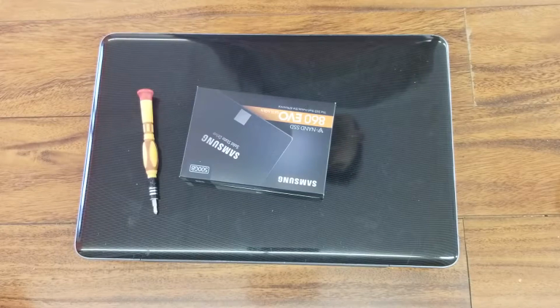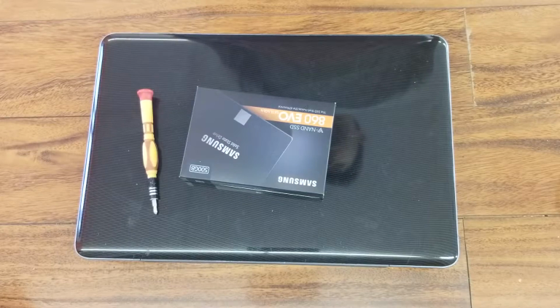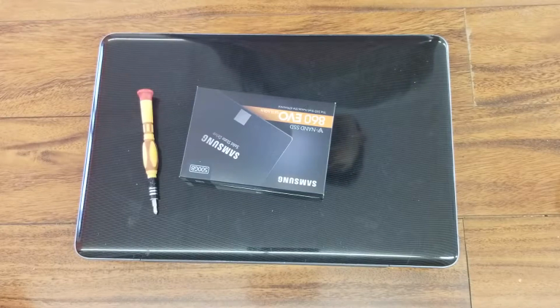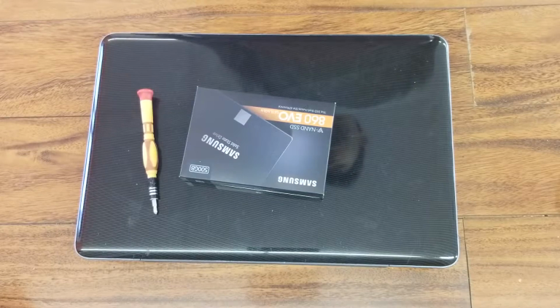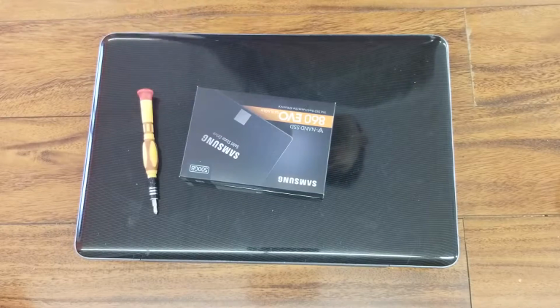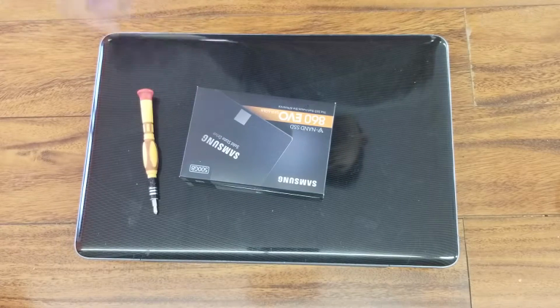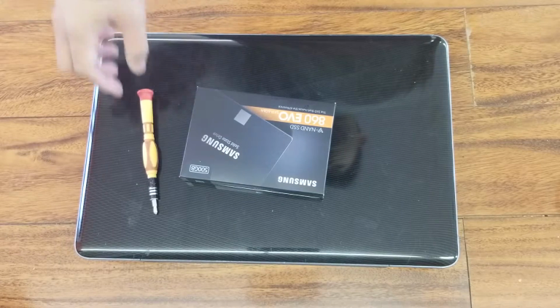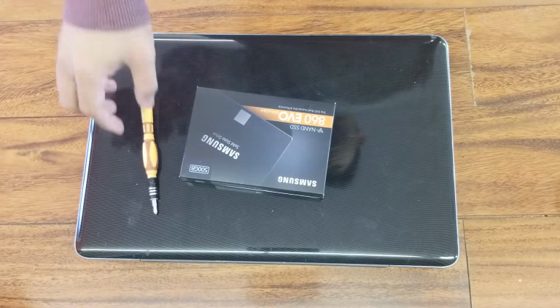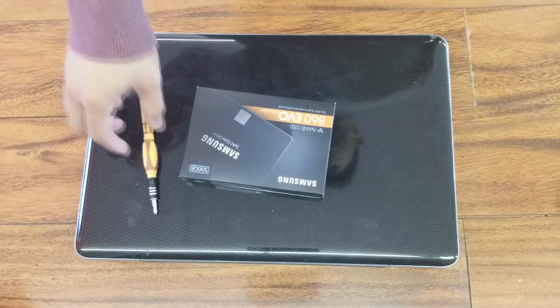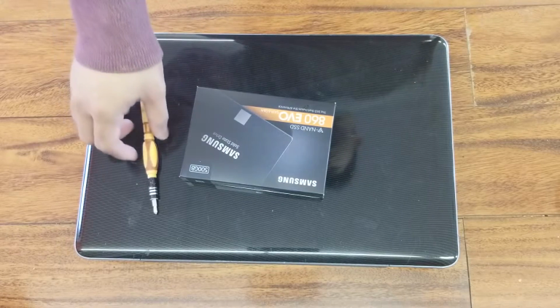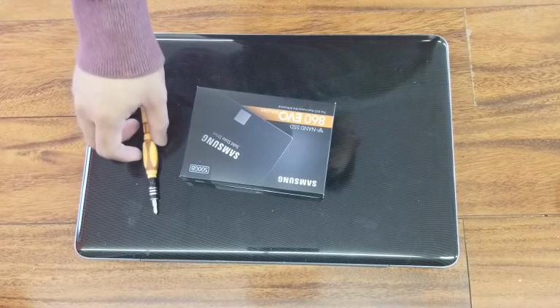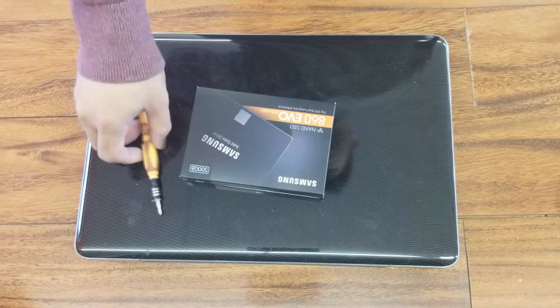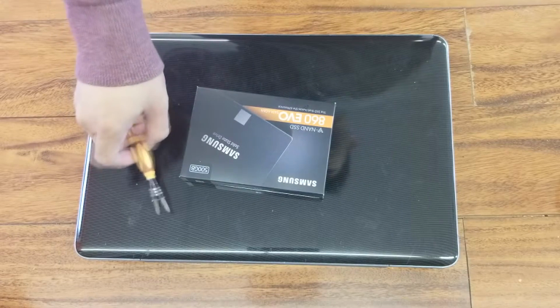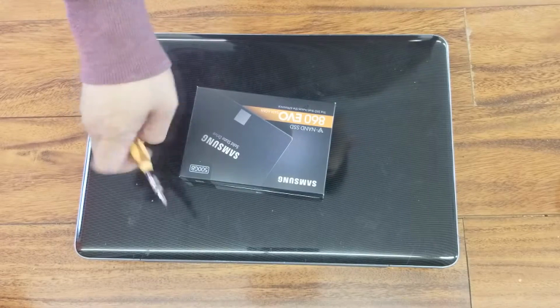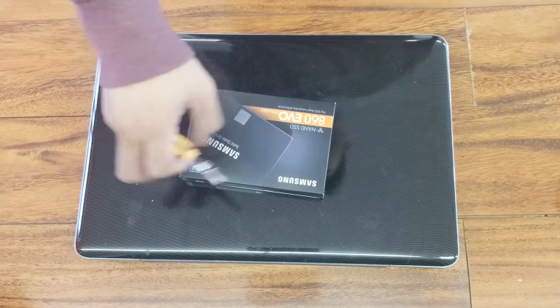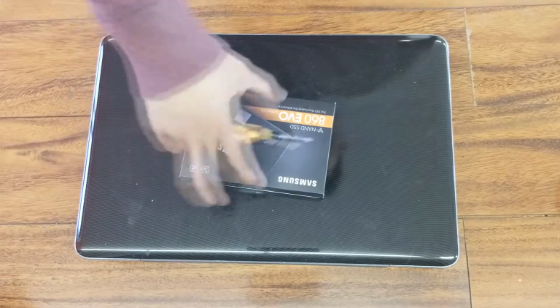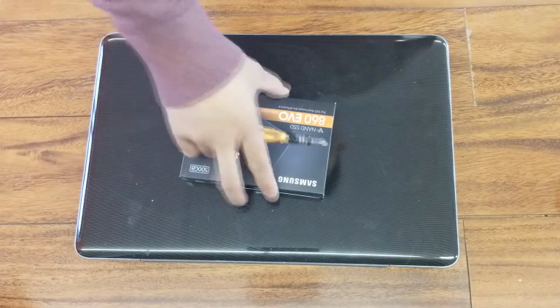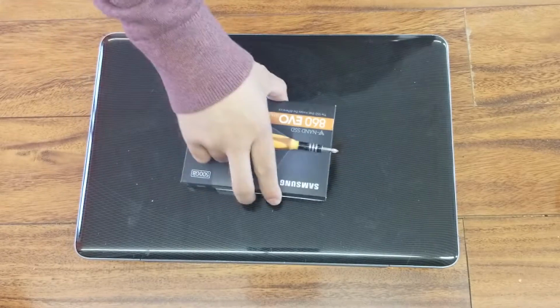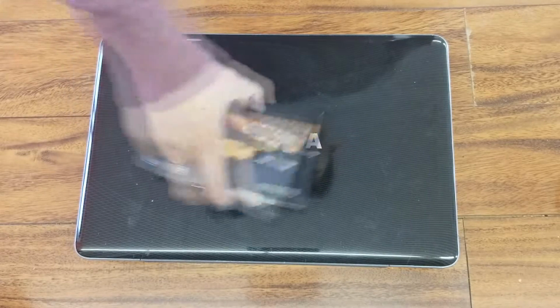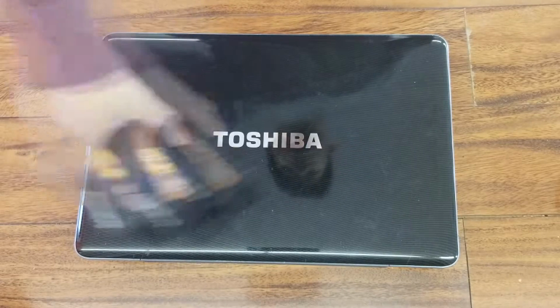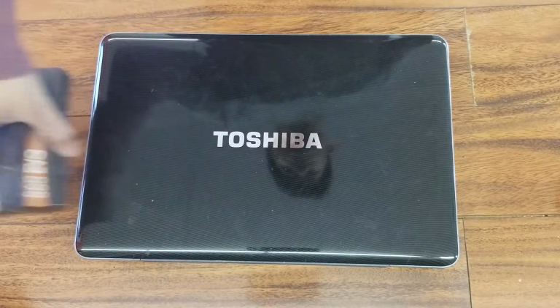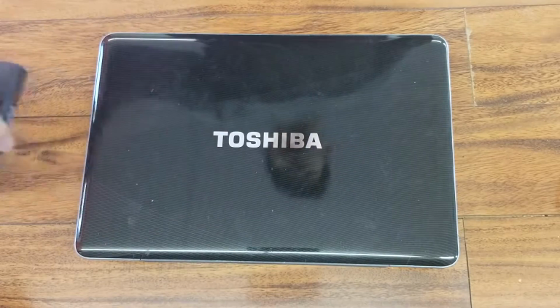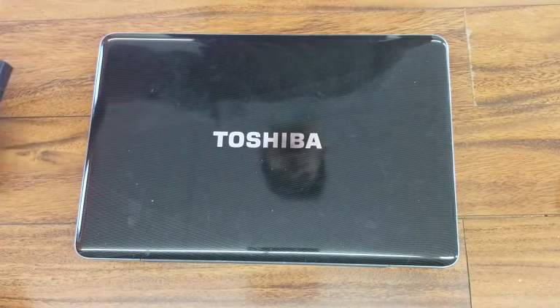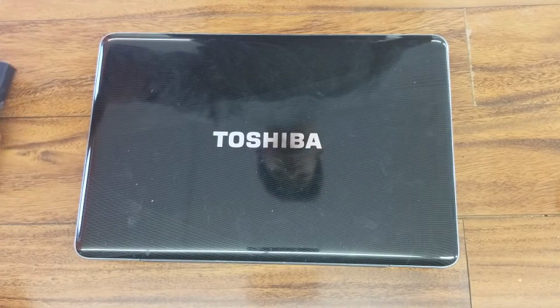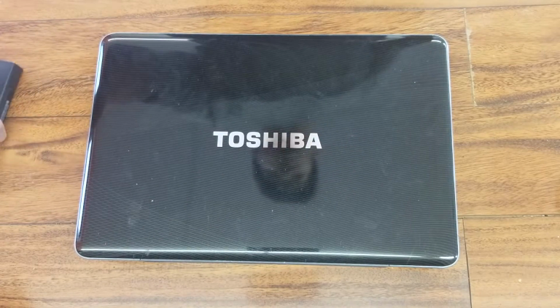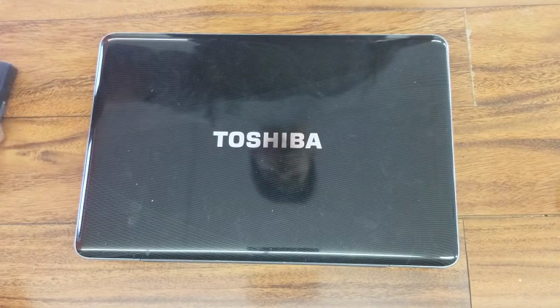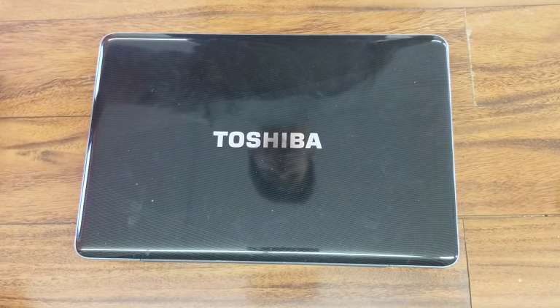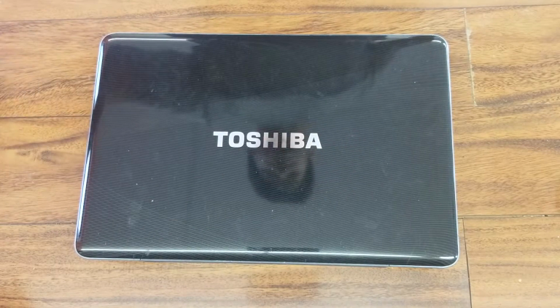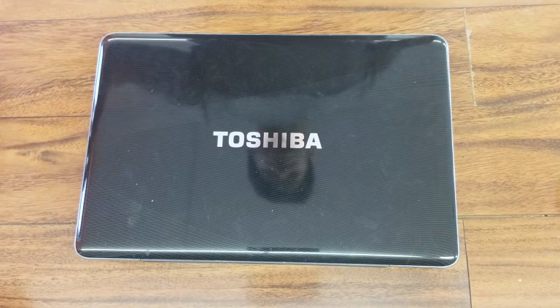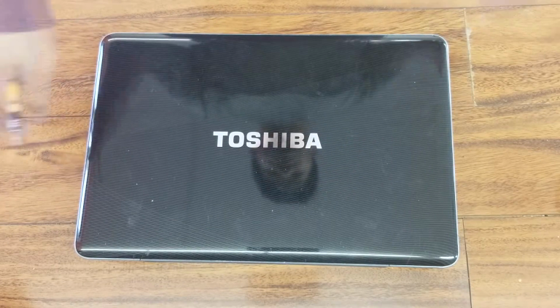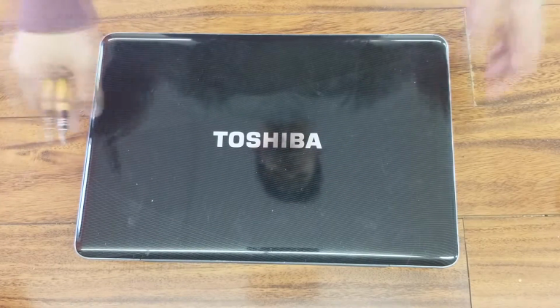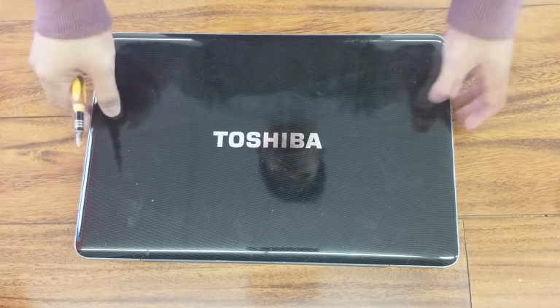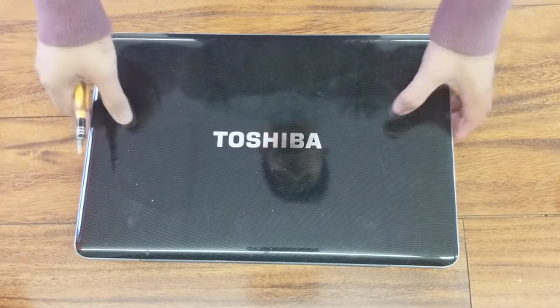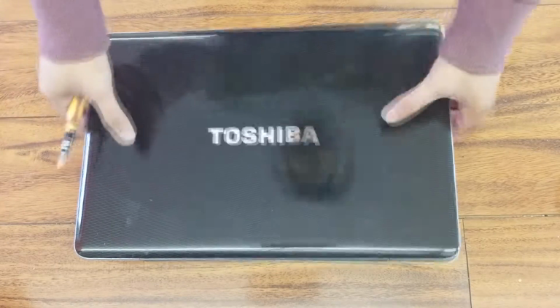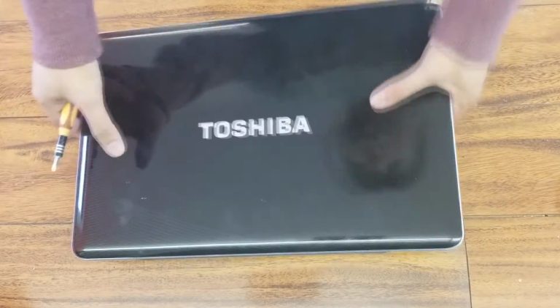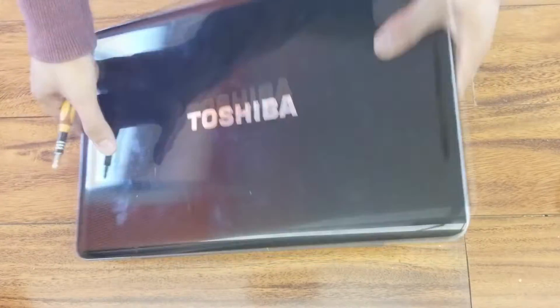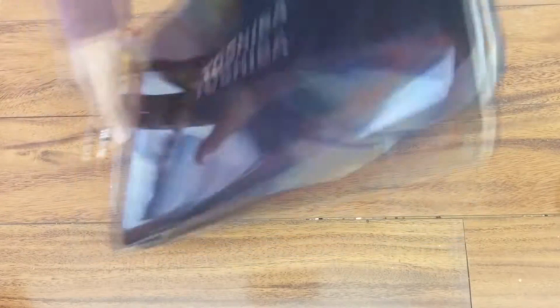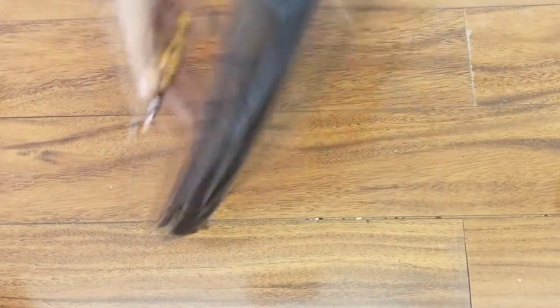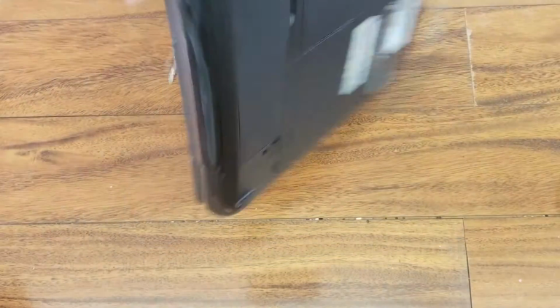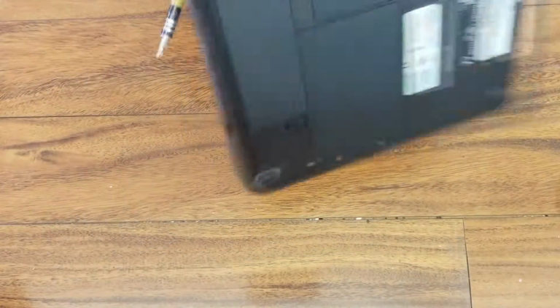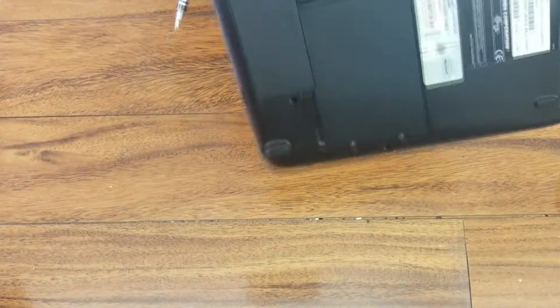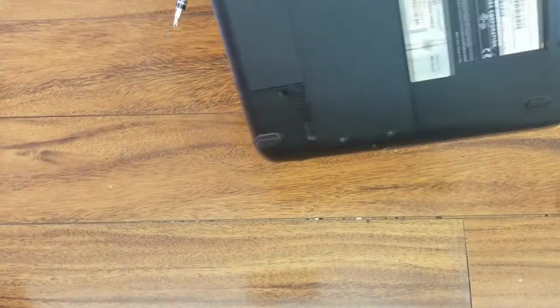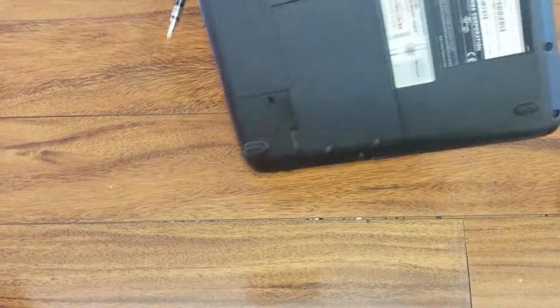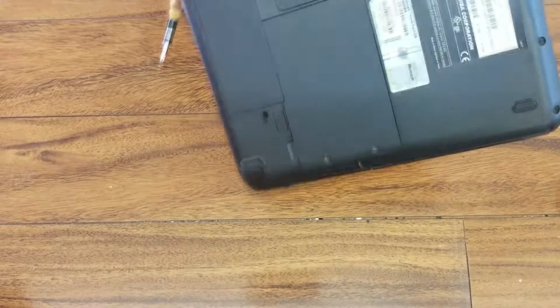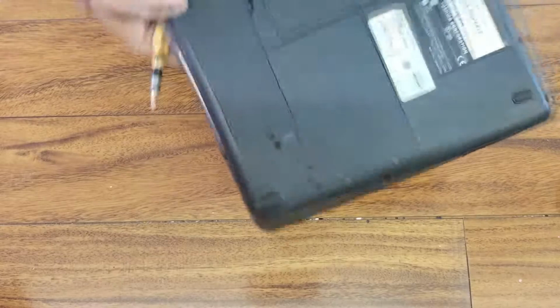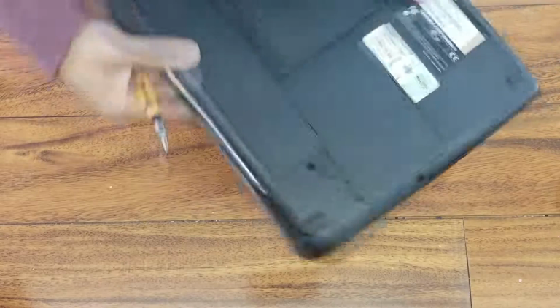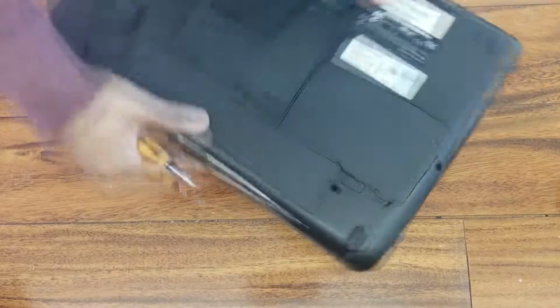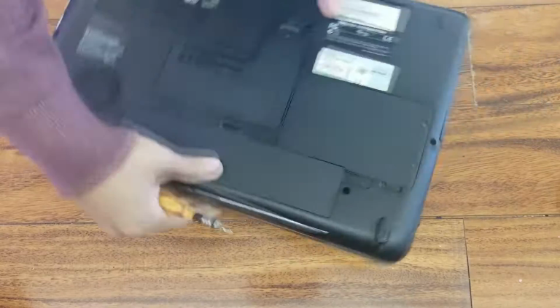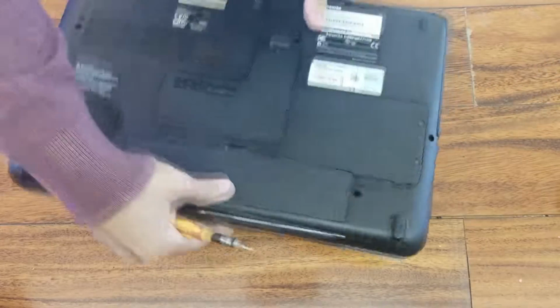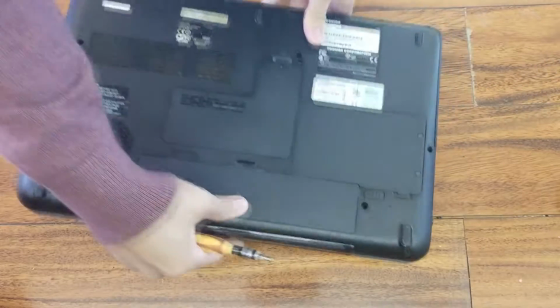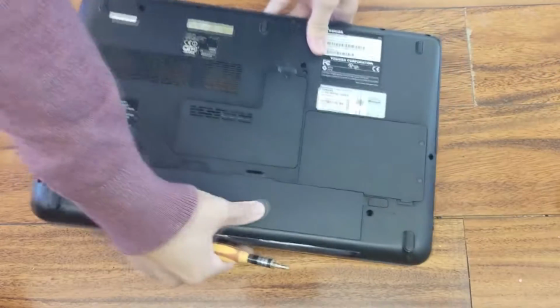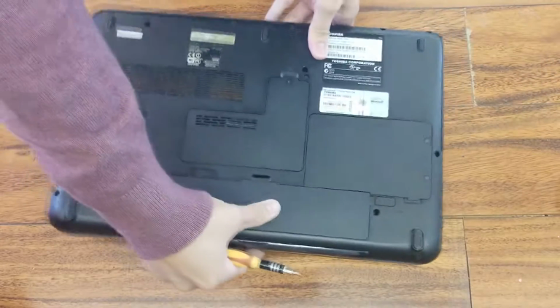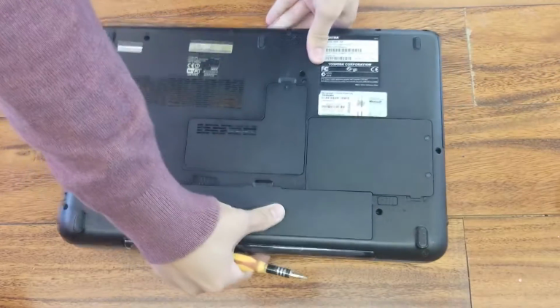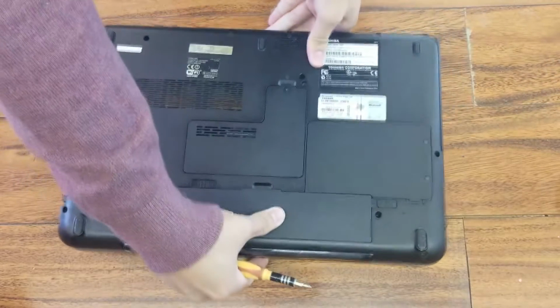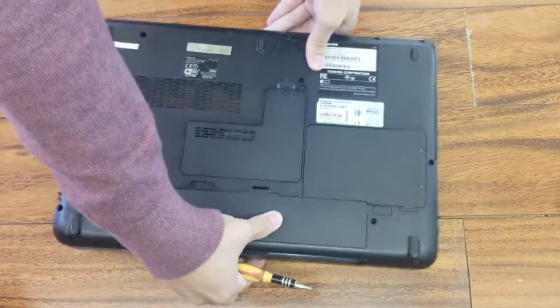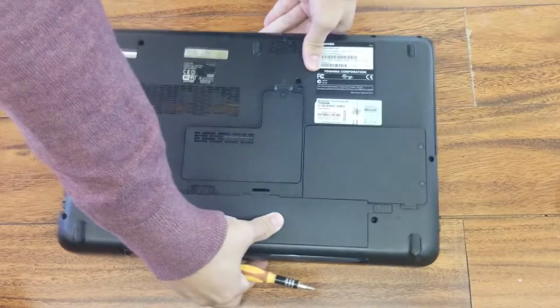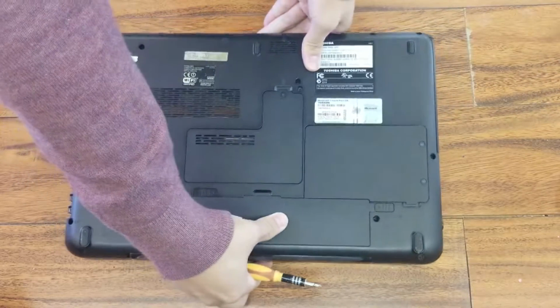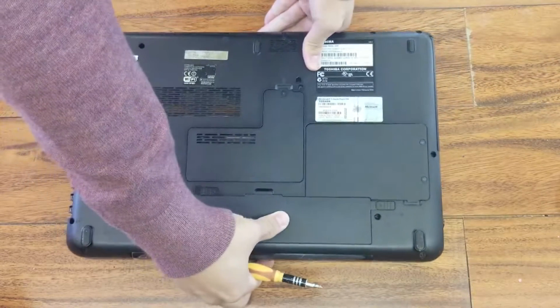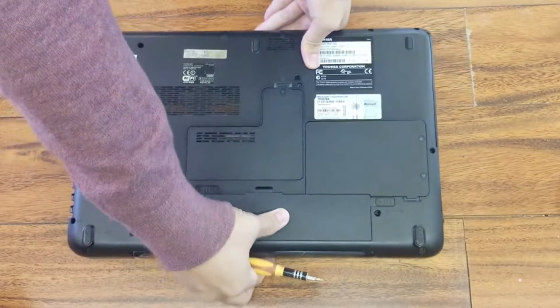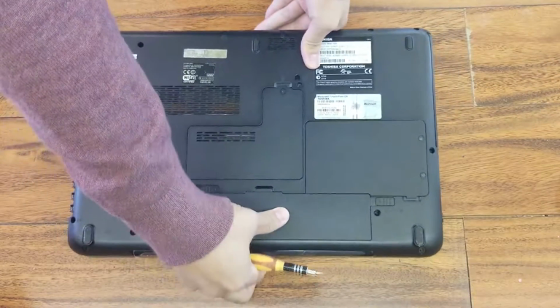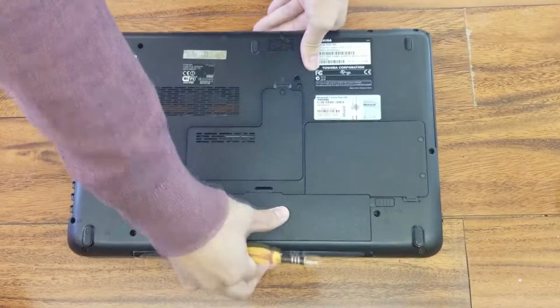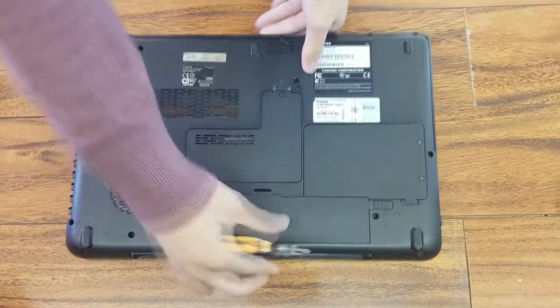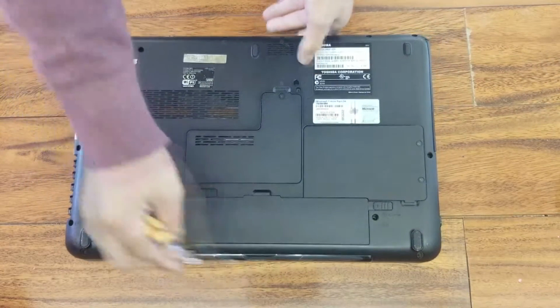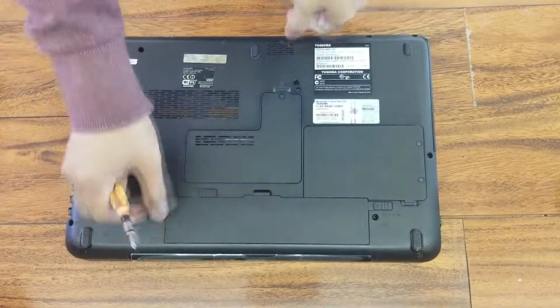Hello, today we have replaced a hard drive to SSD on Toshiba Satellite A500.